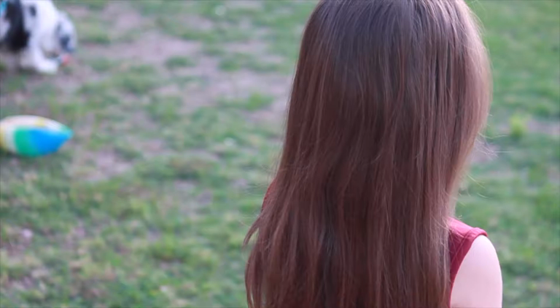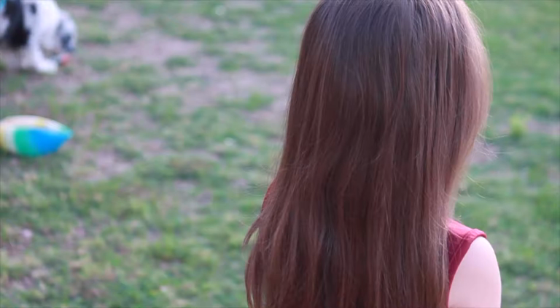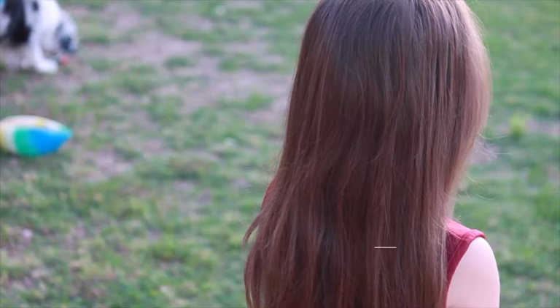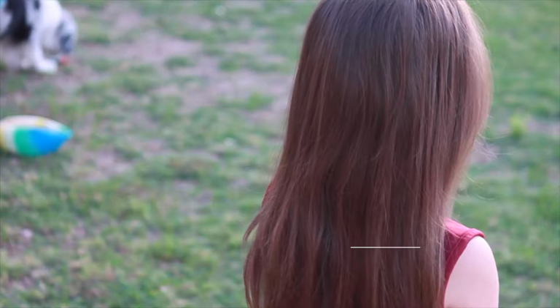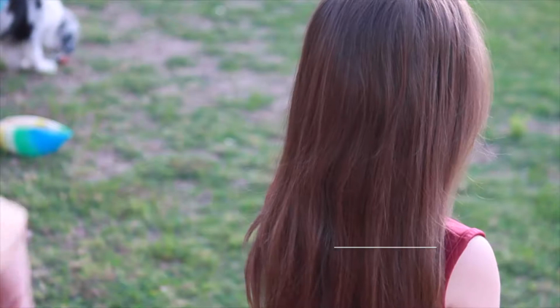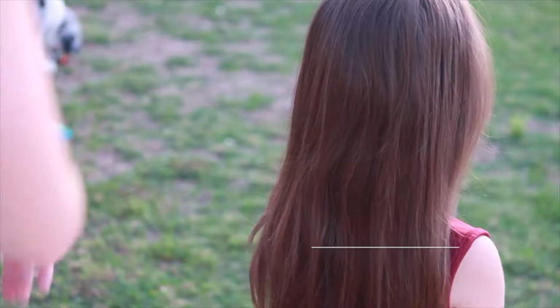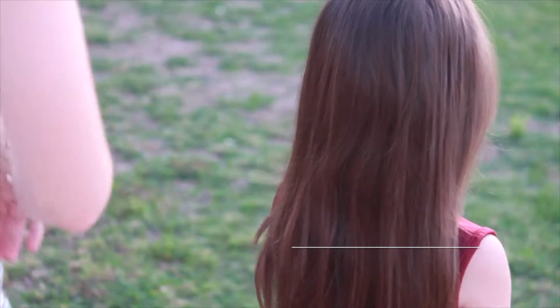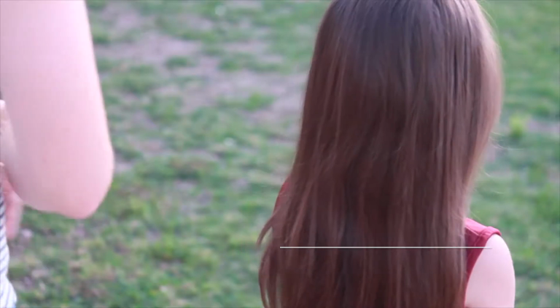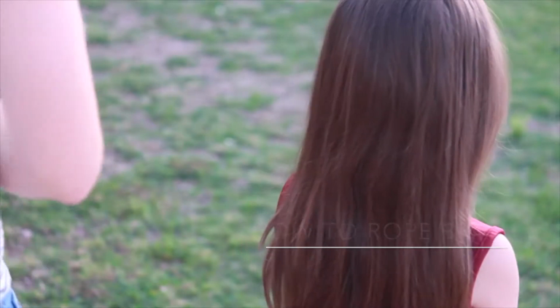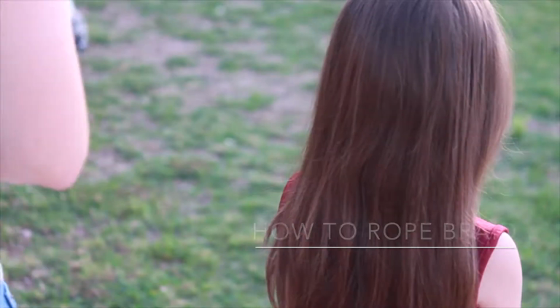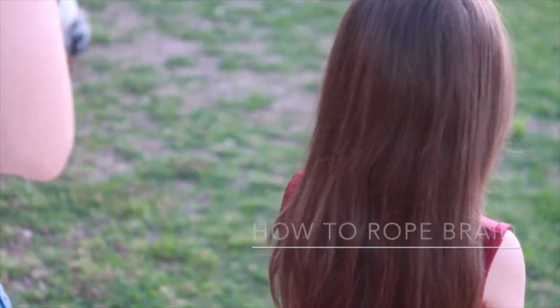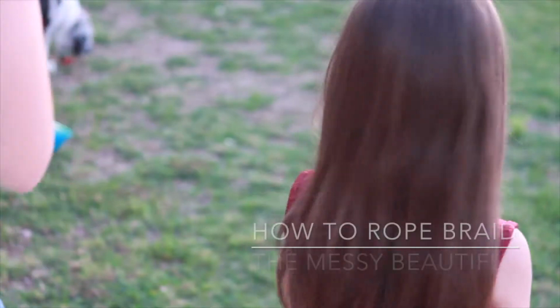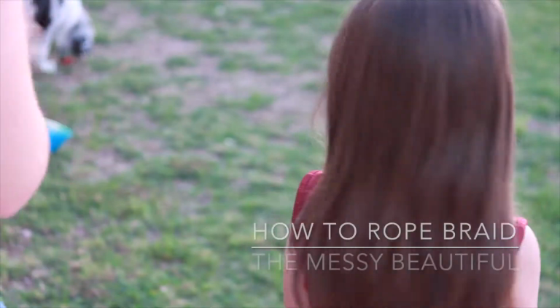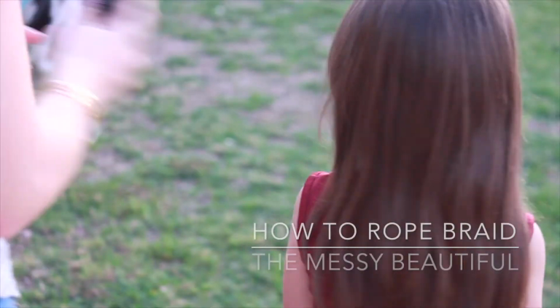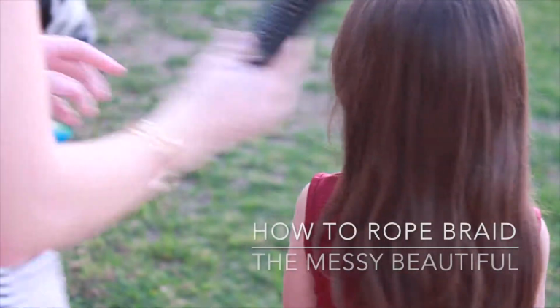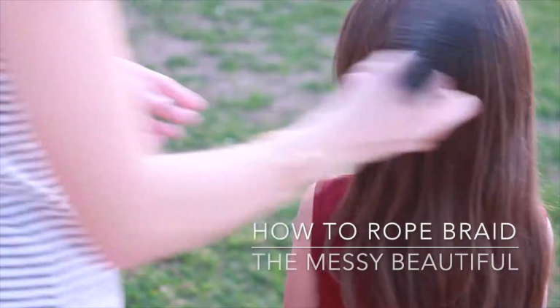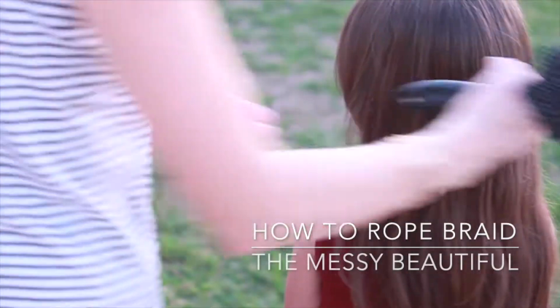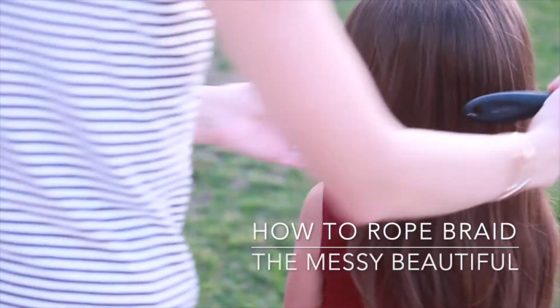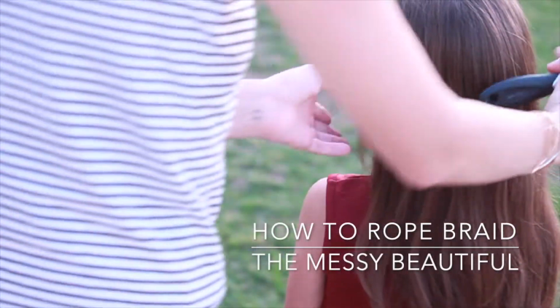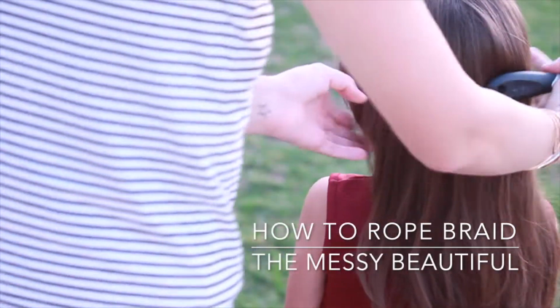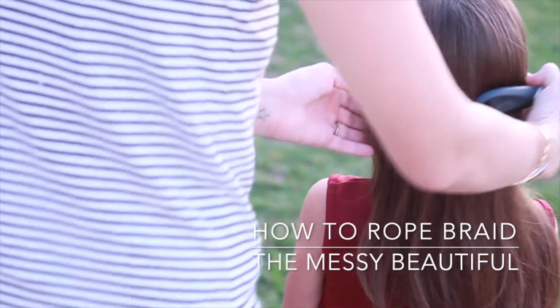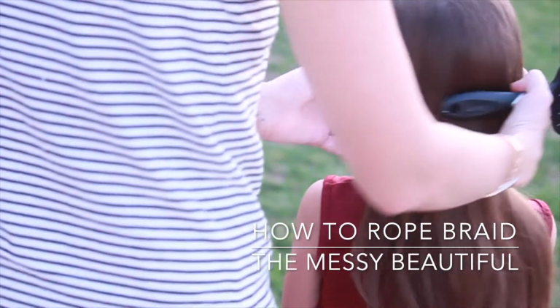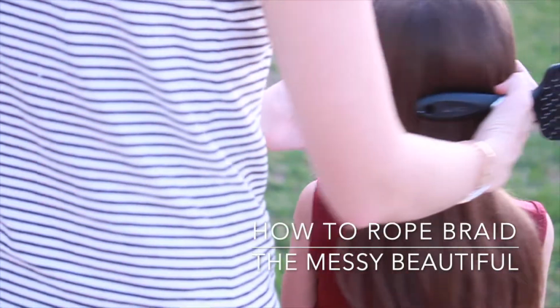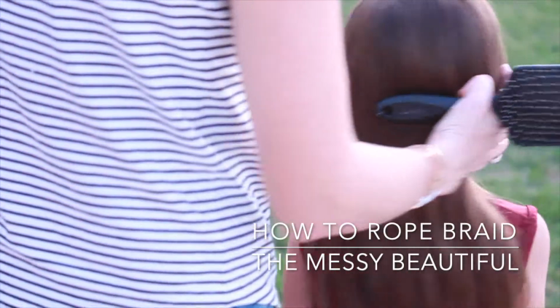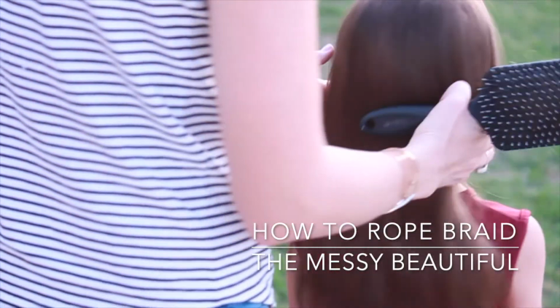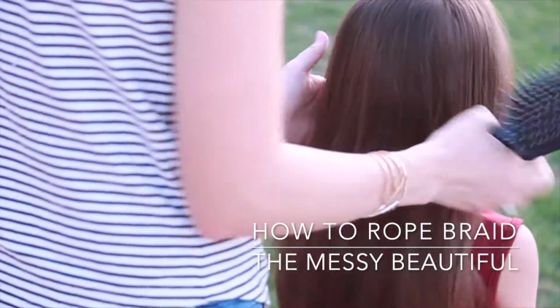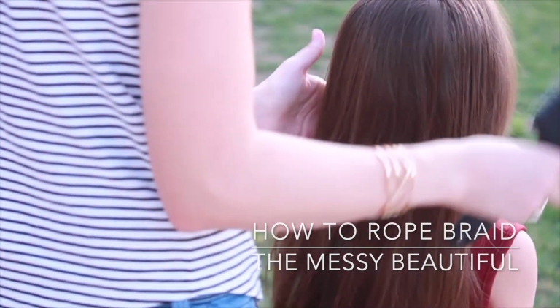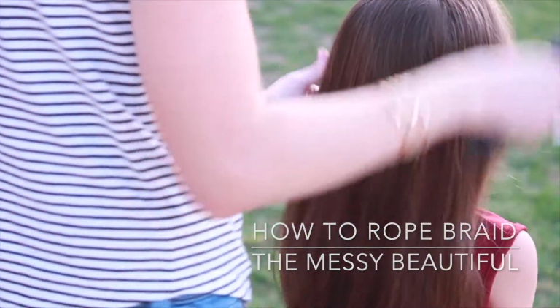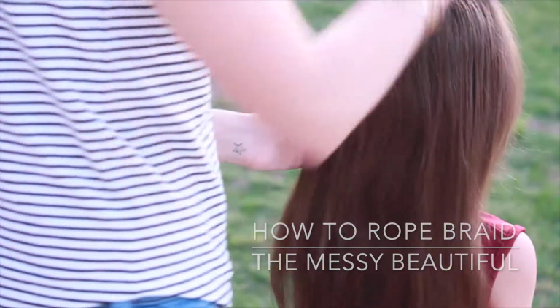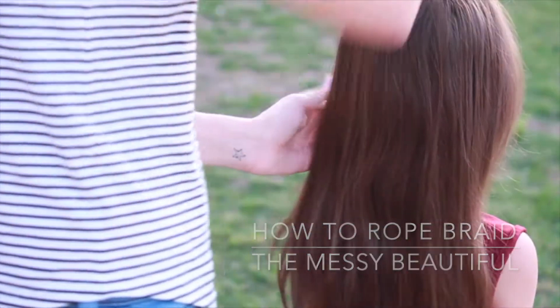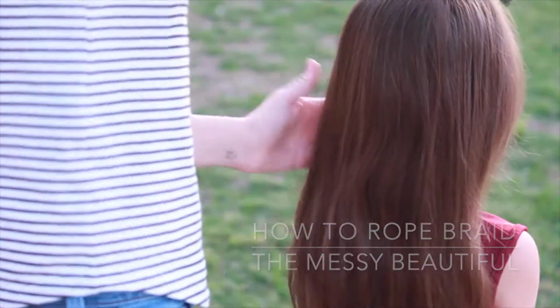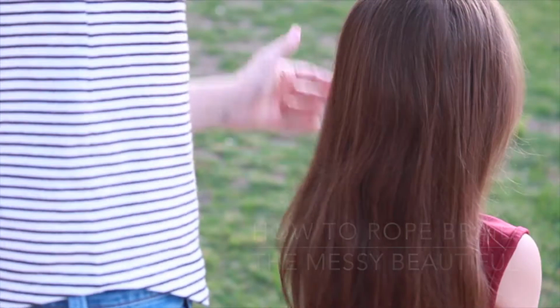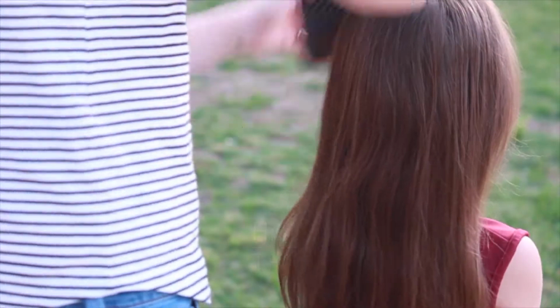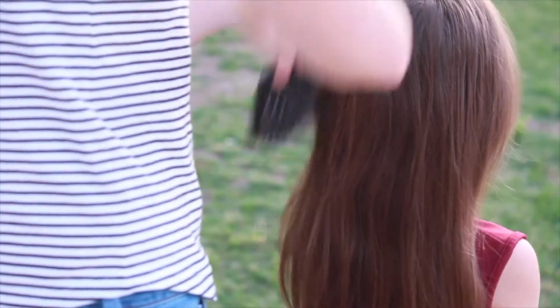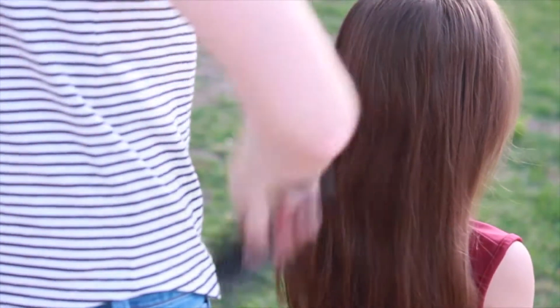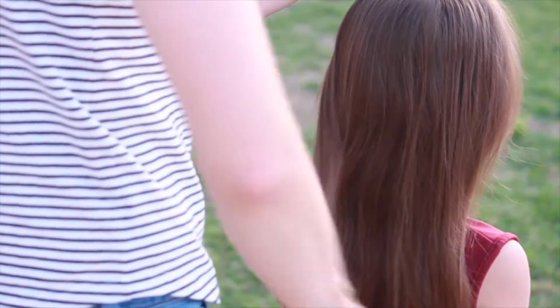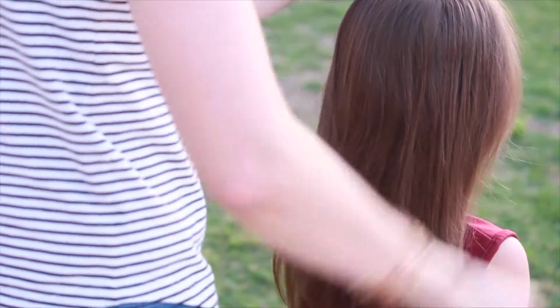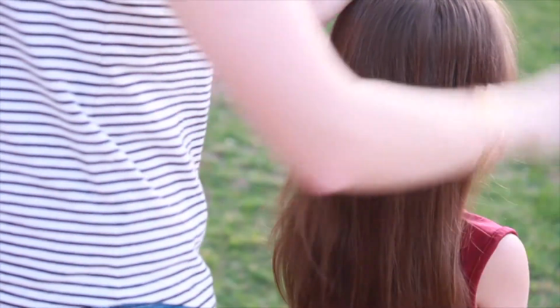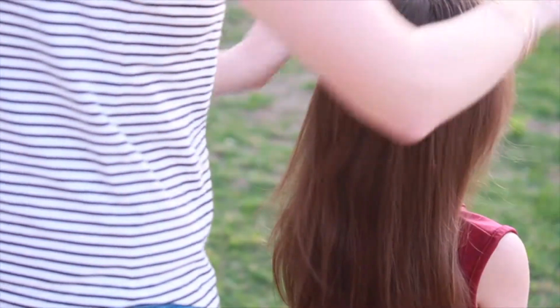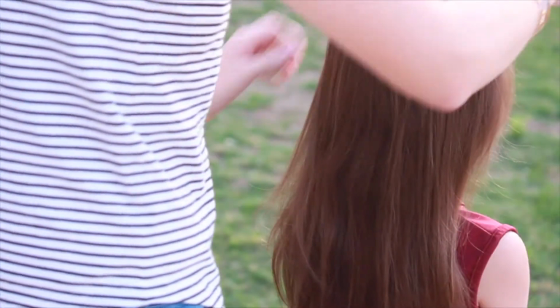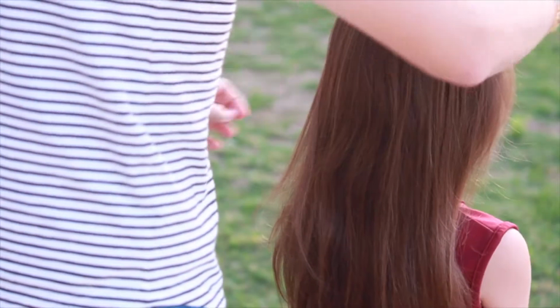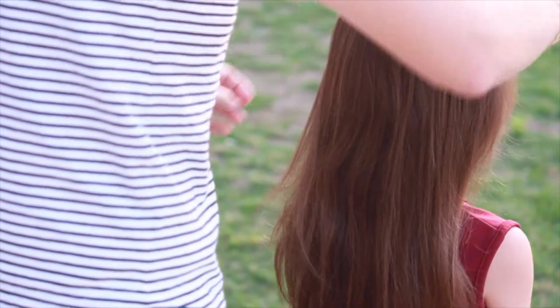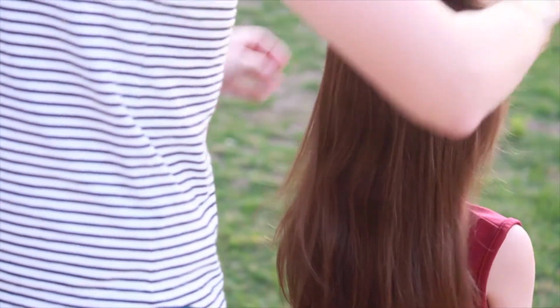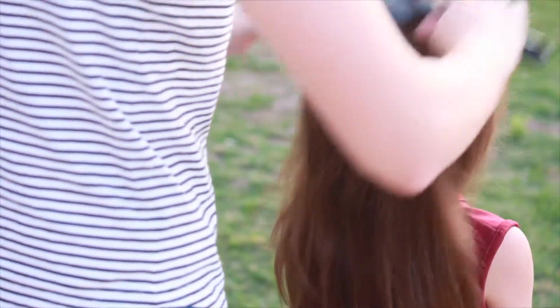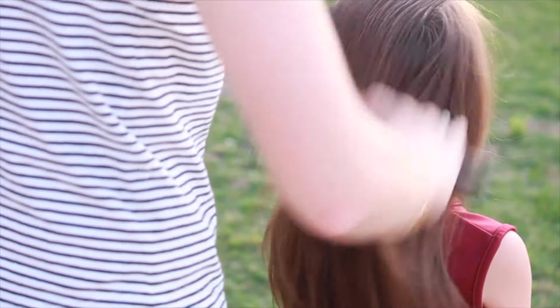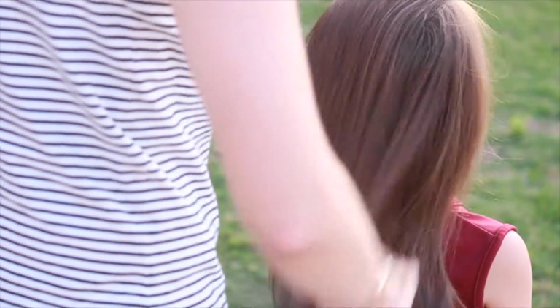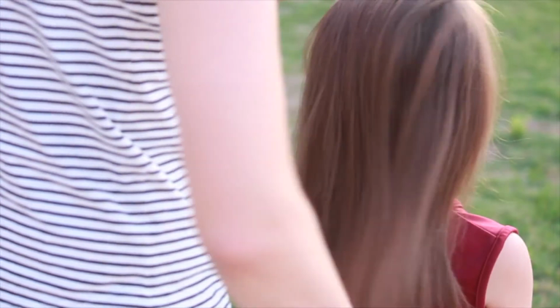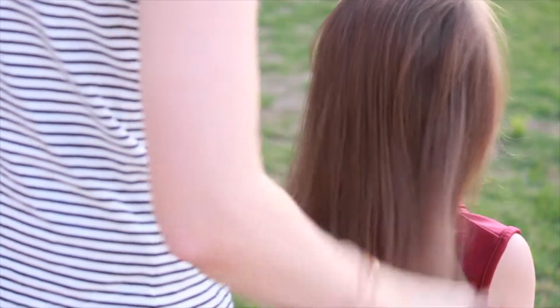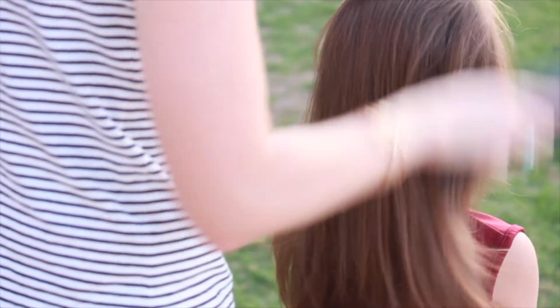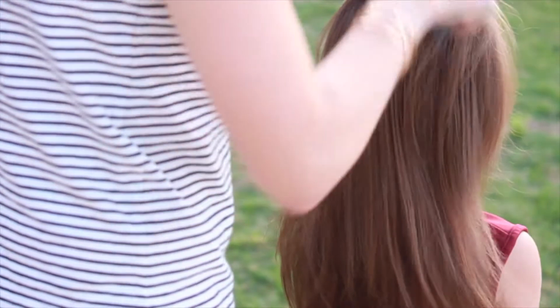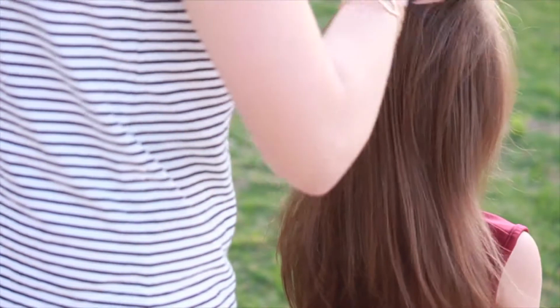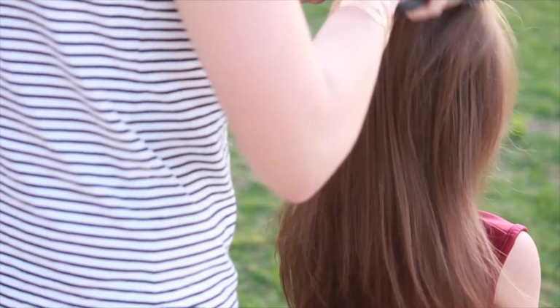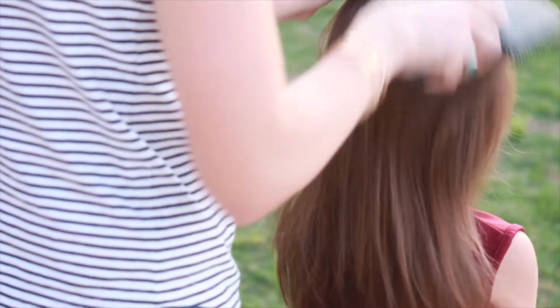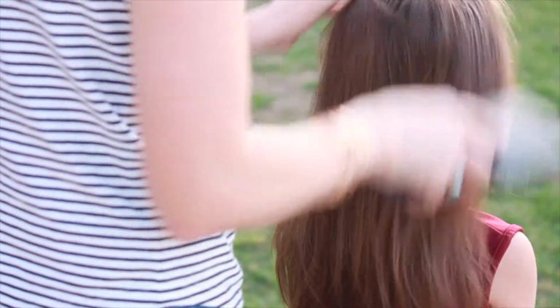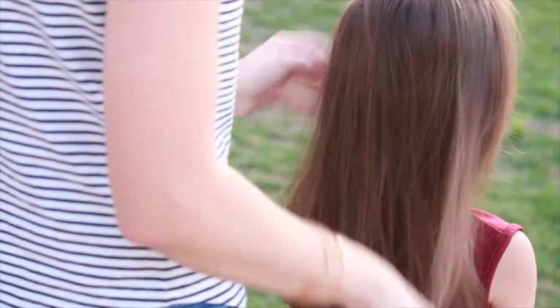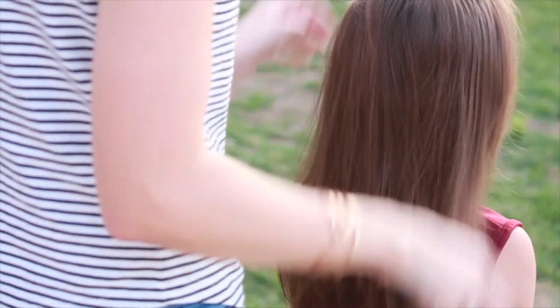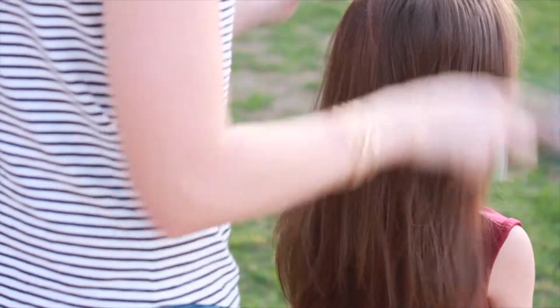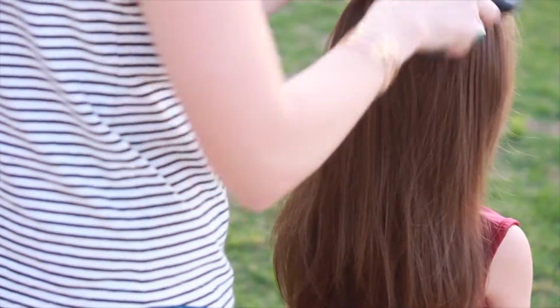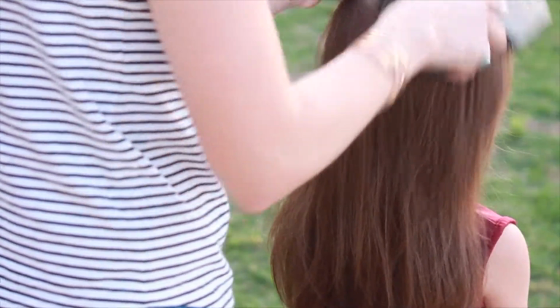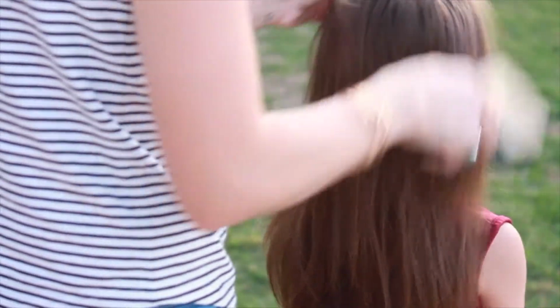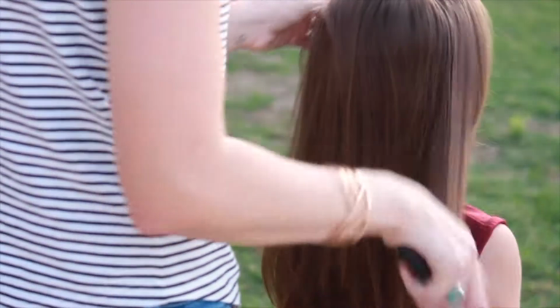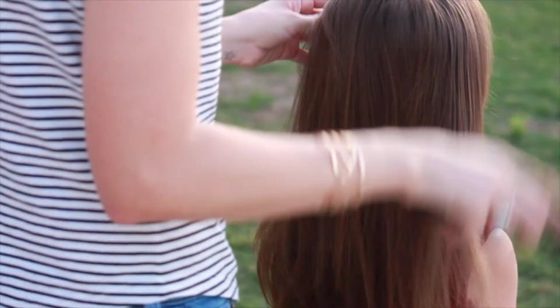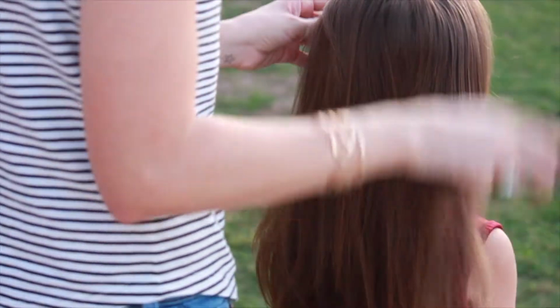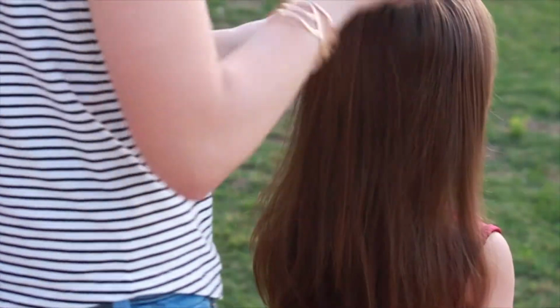Hi guys, welcome to another video. In today's video I'm going to show you guys how to do a very simple, very cute rope braid.